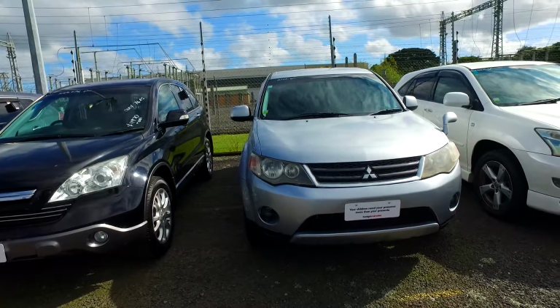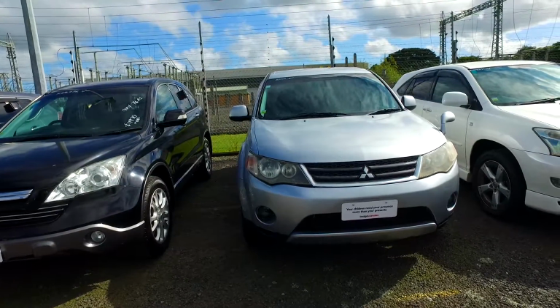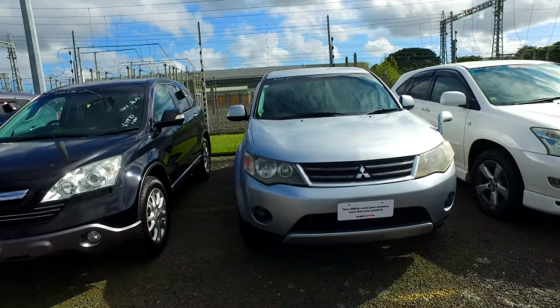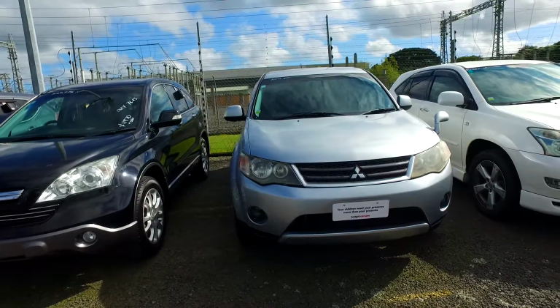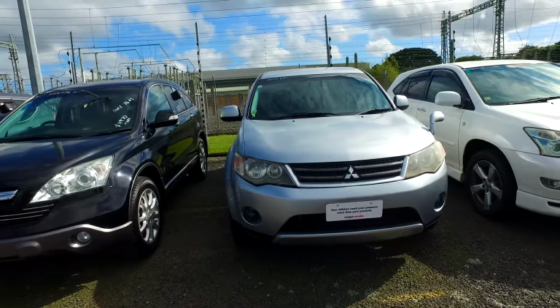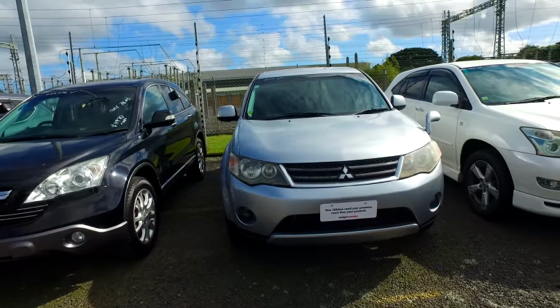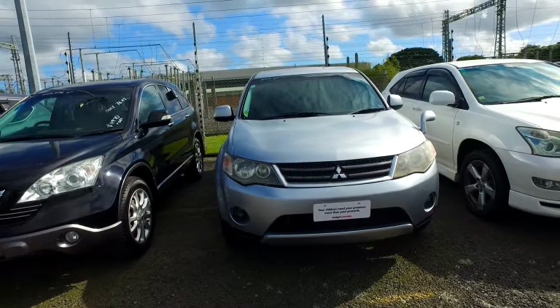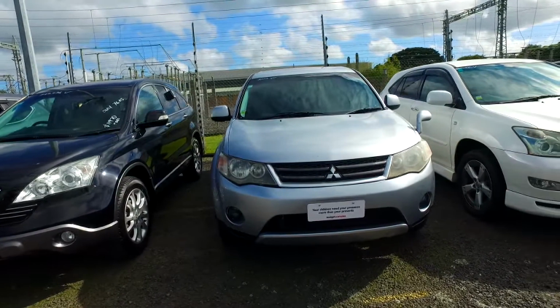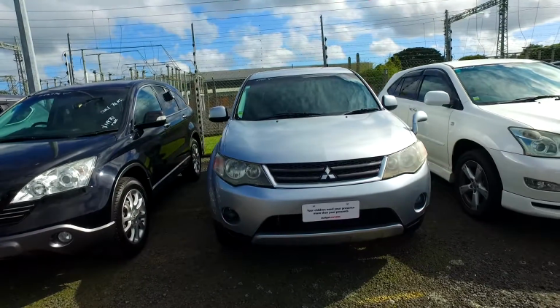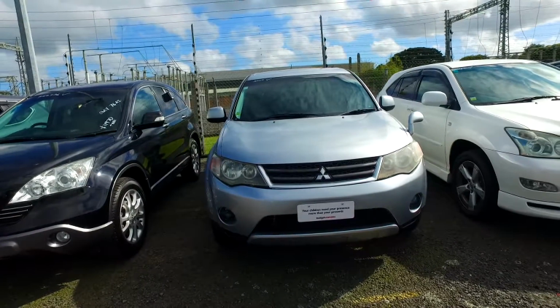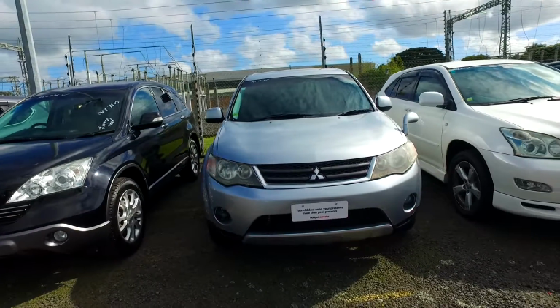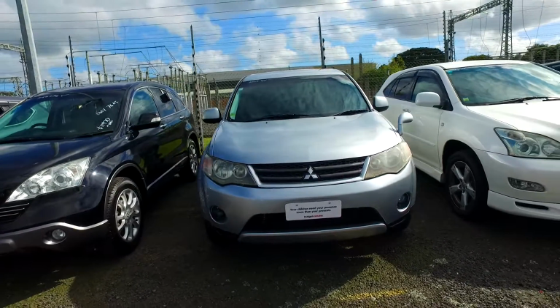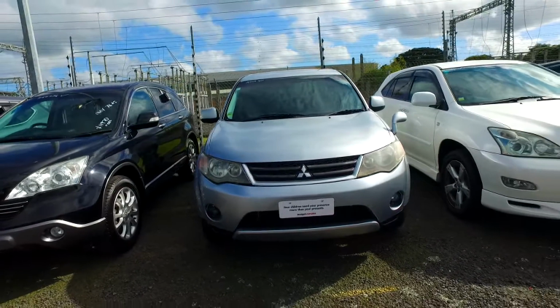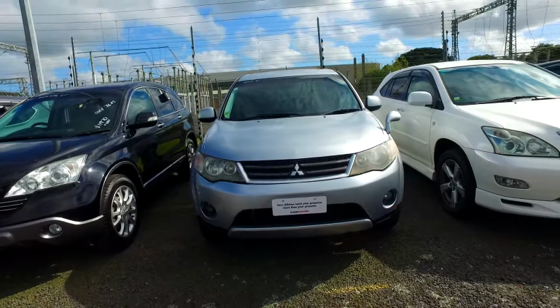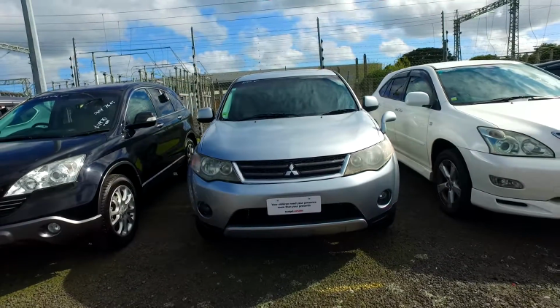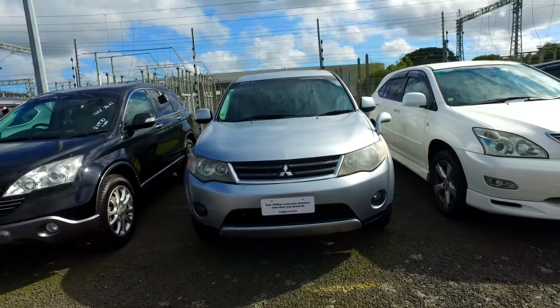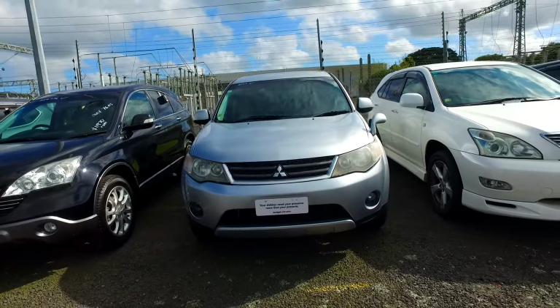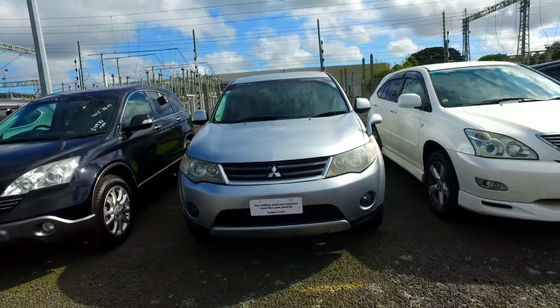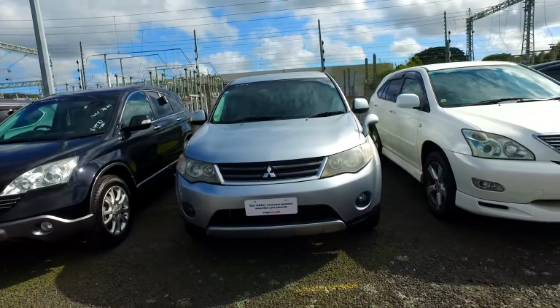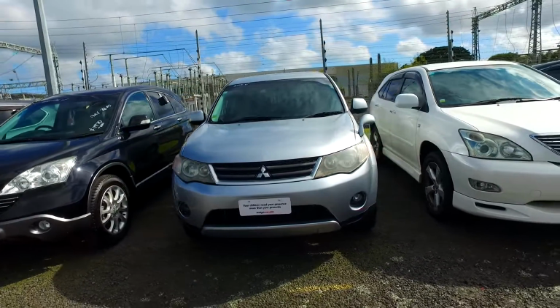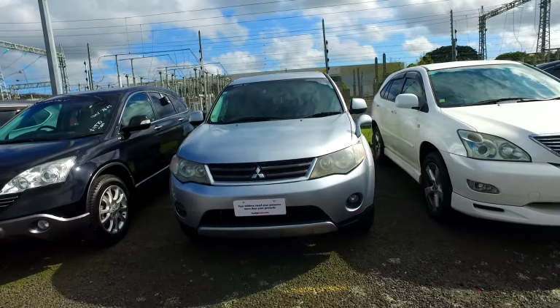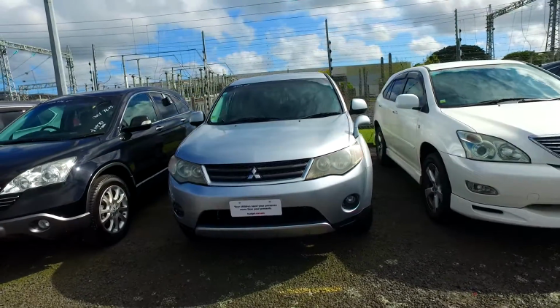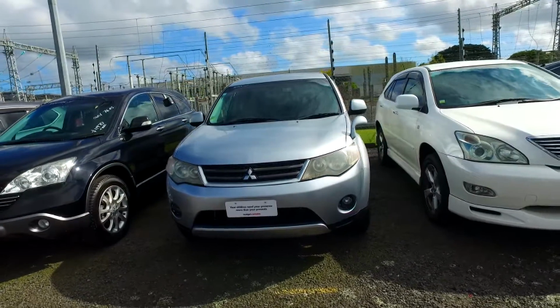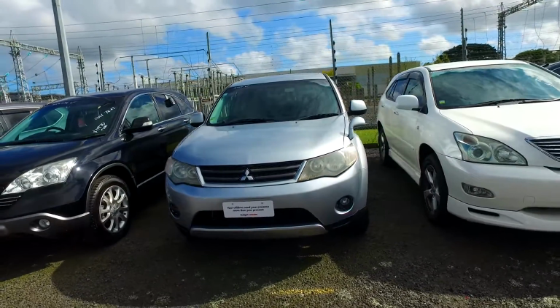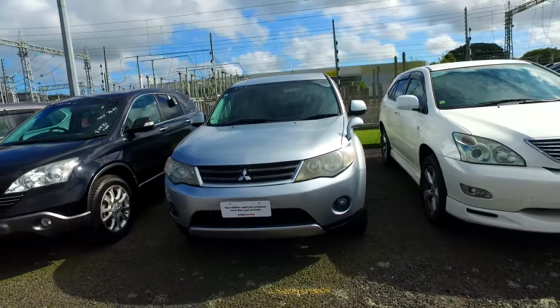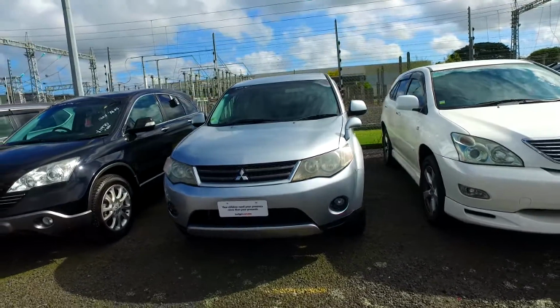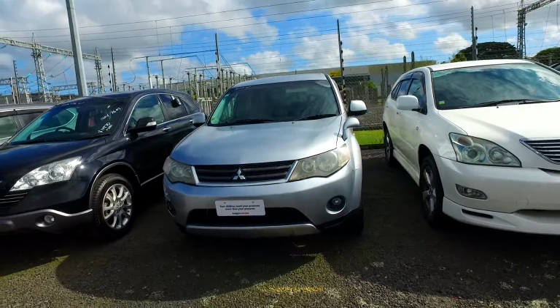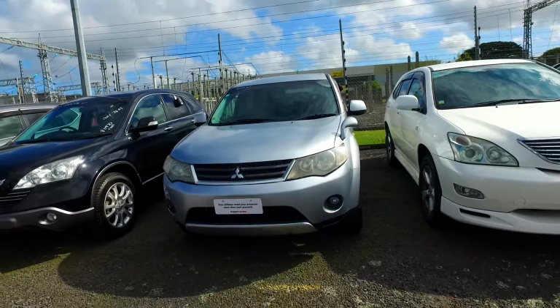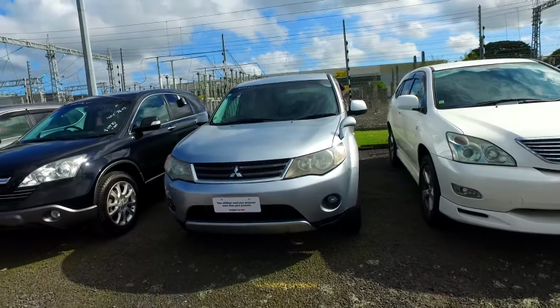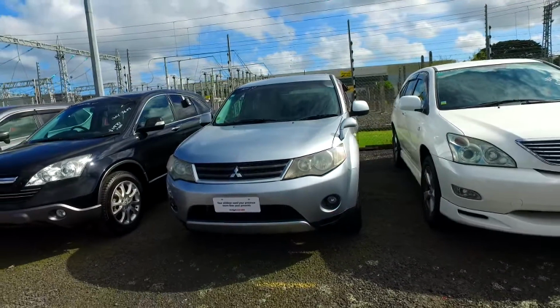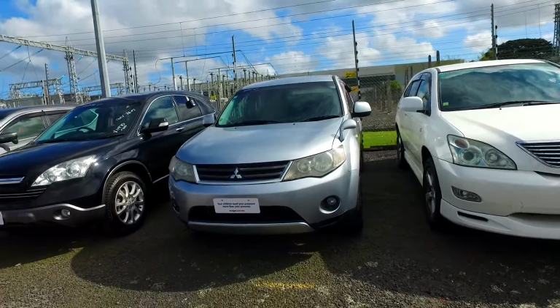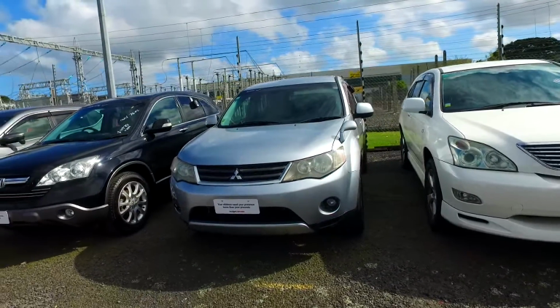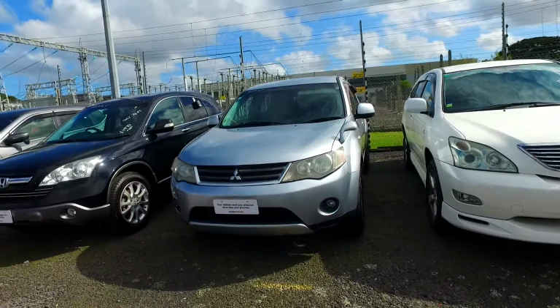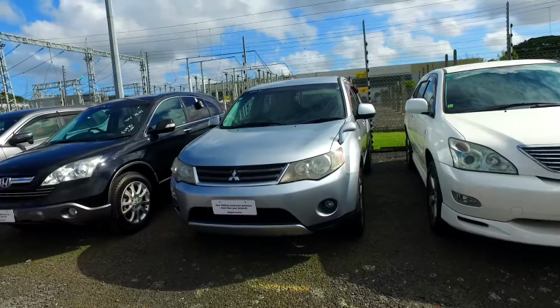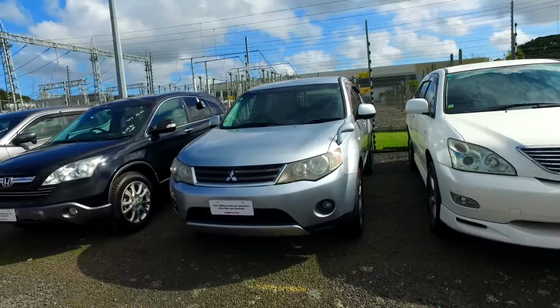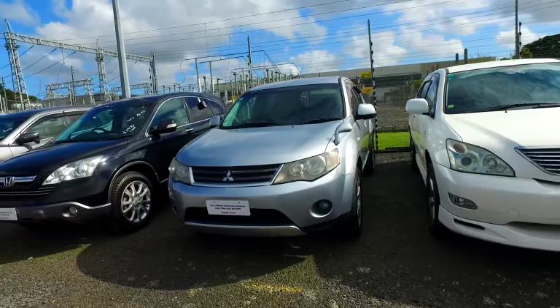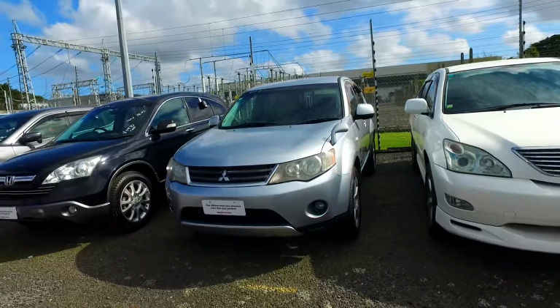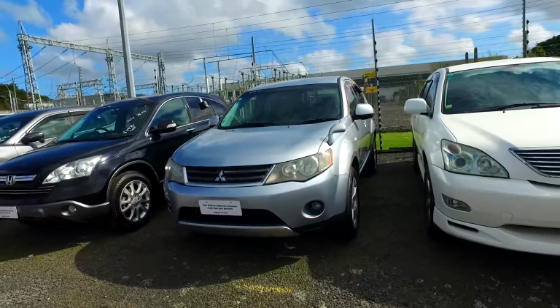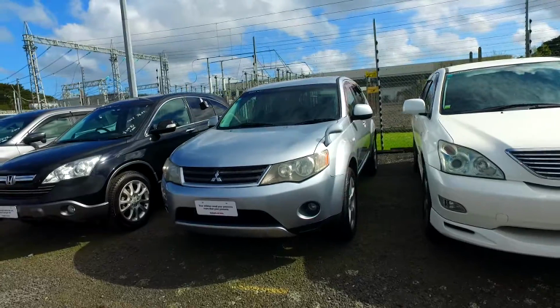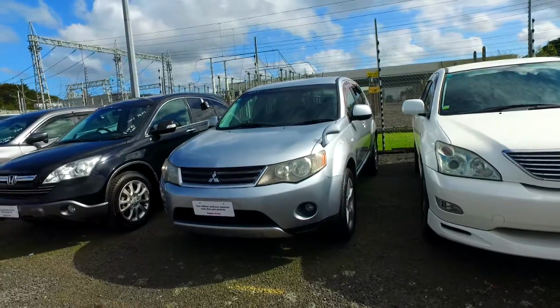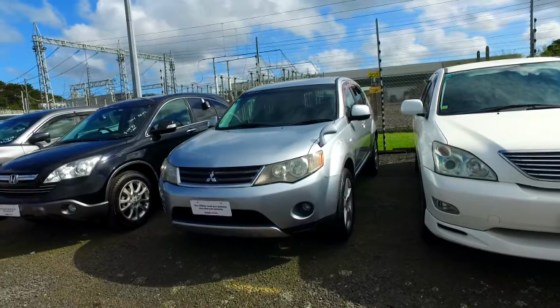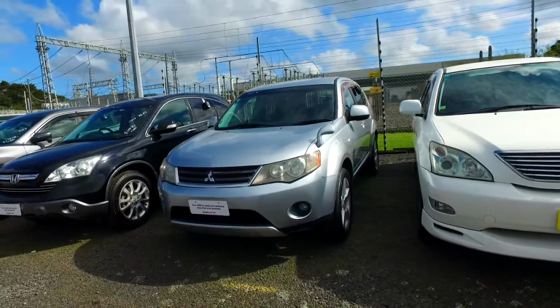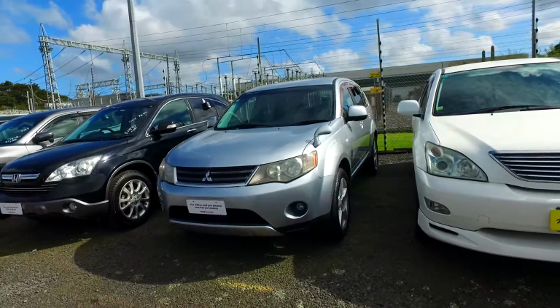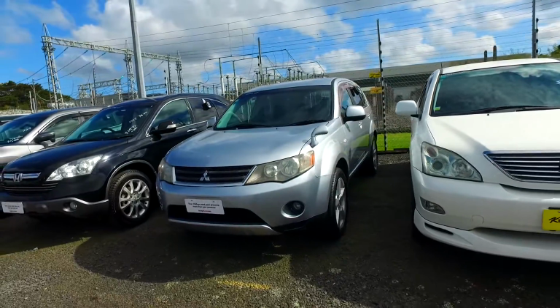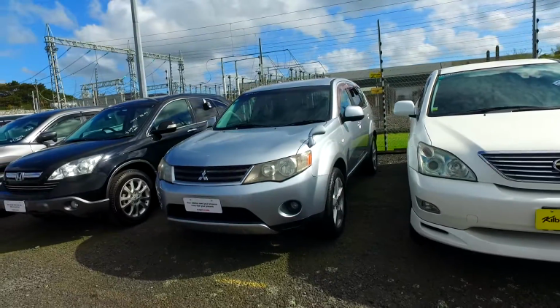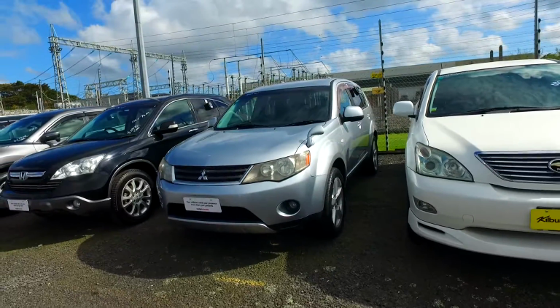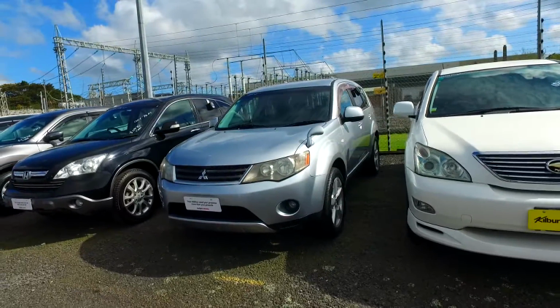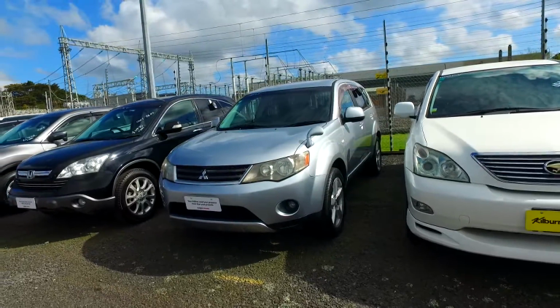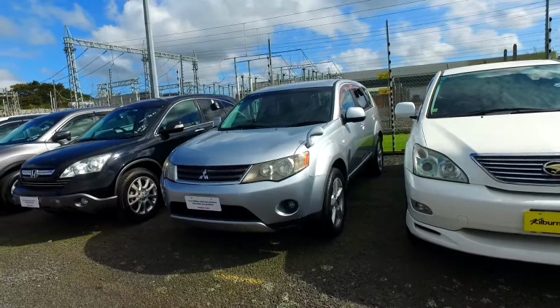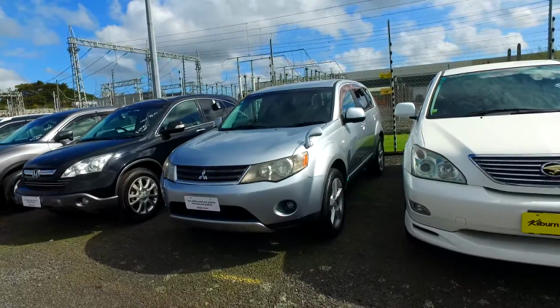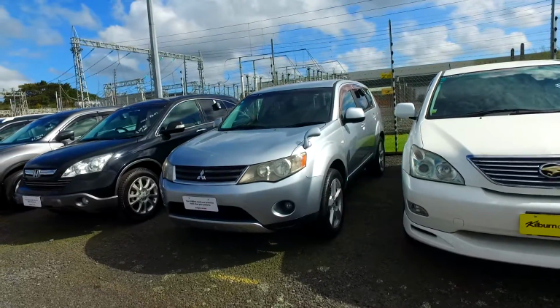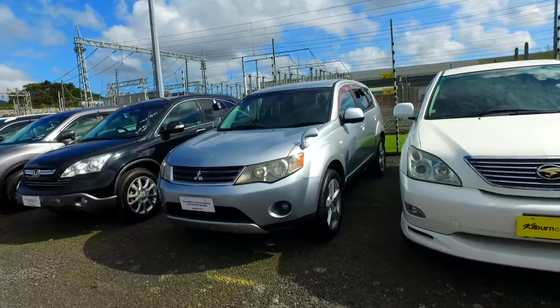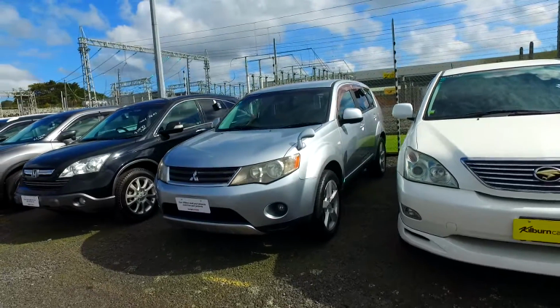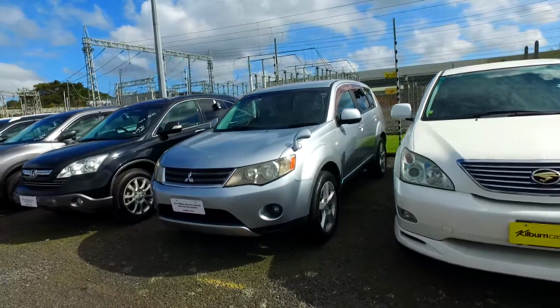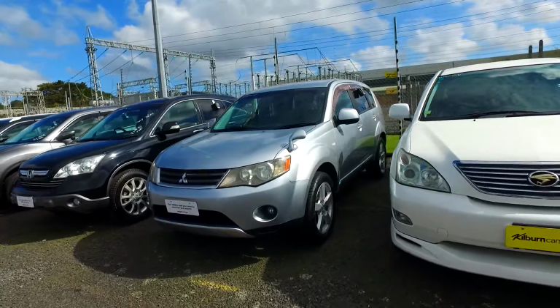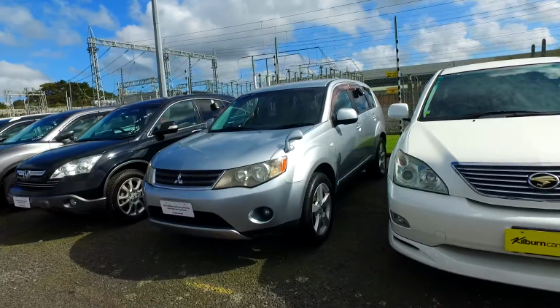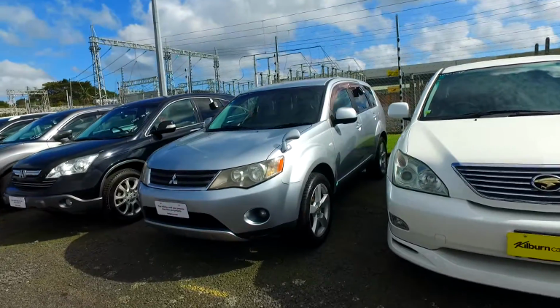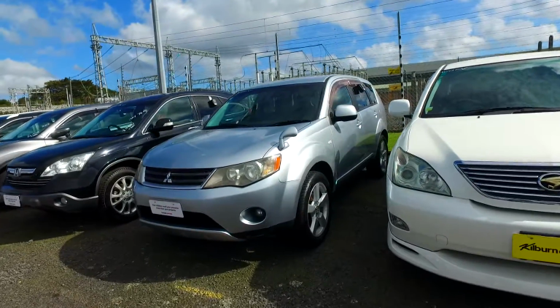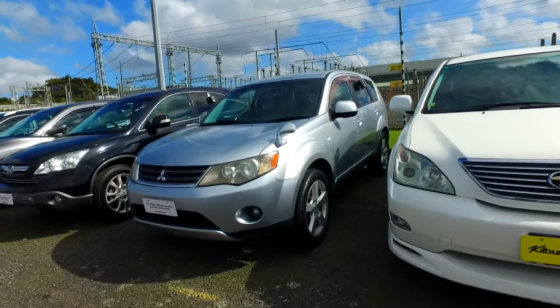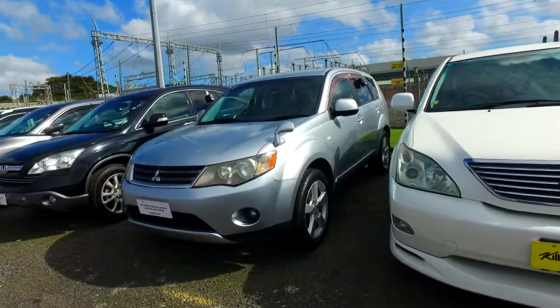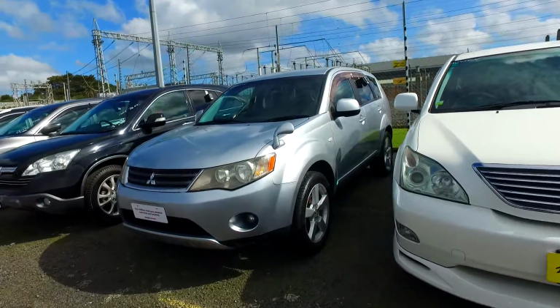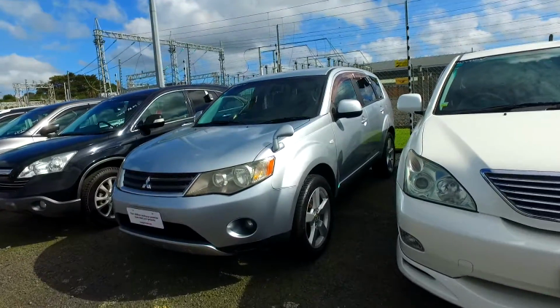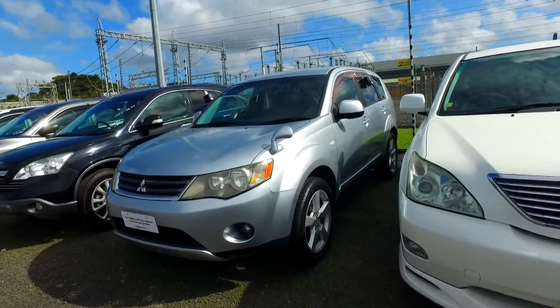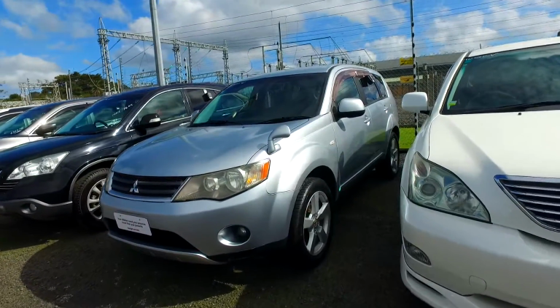So this is the vehicle — silver color. The mileage is only 75k. Let's do a quick video to show you this vehicle.